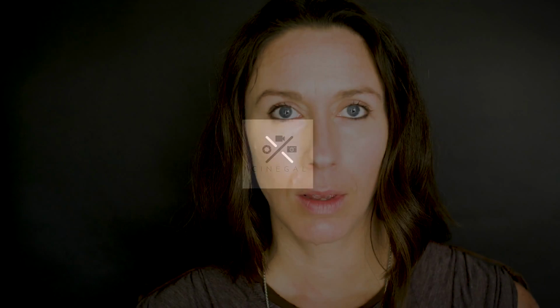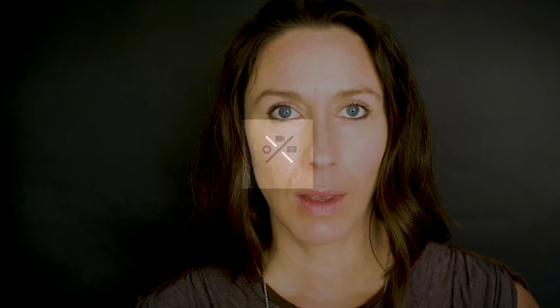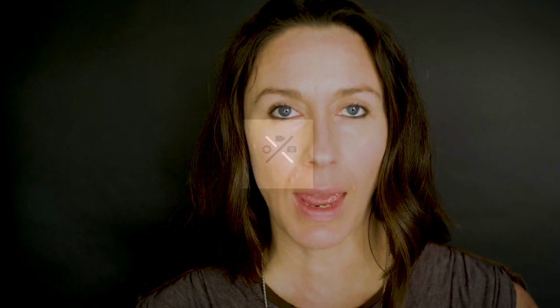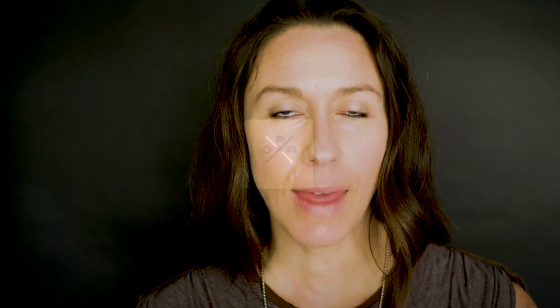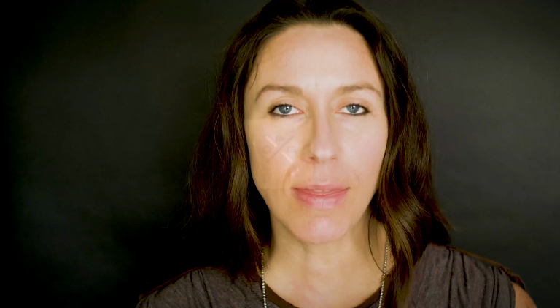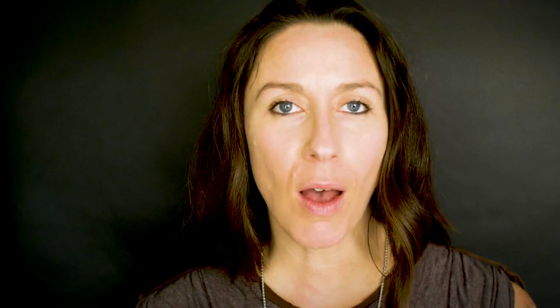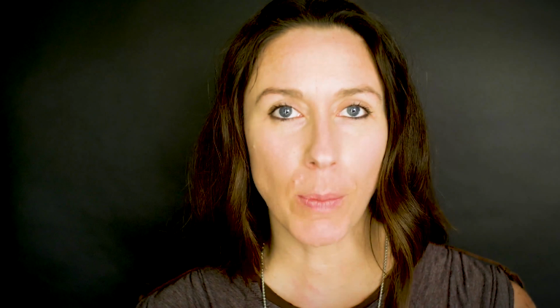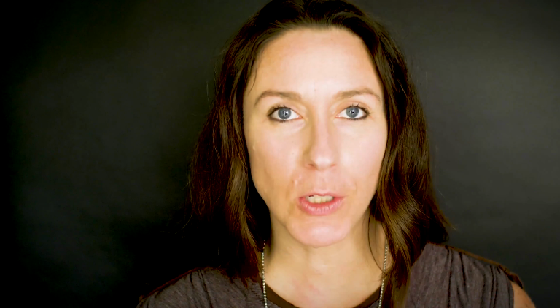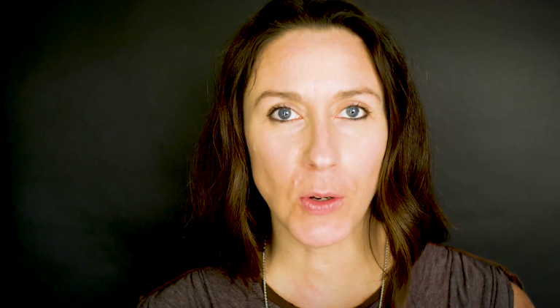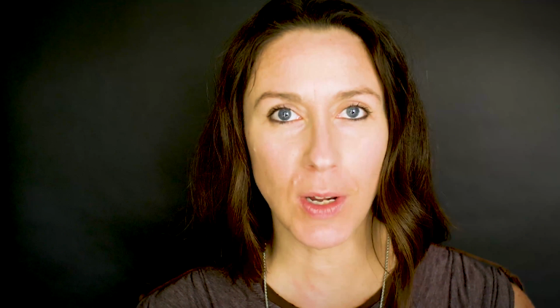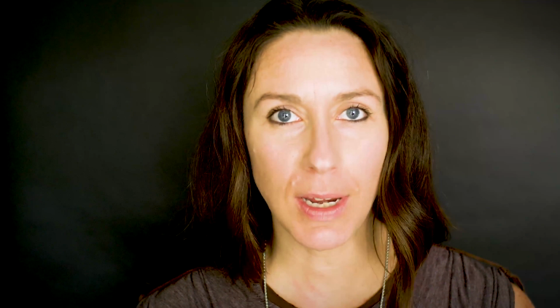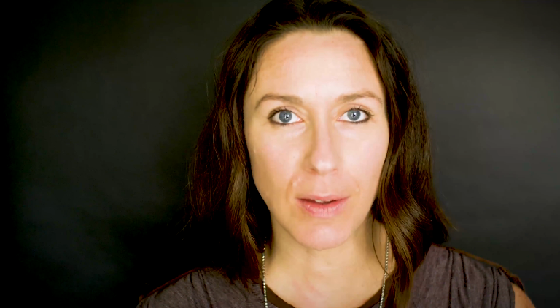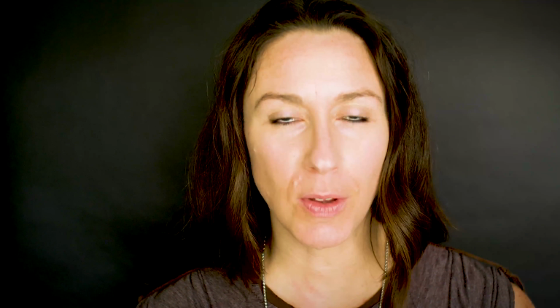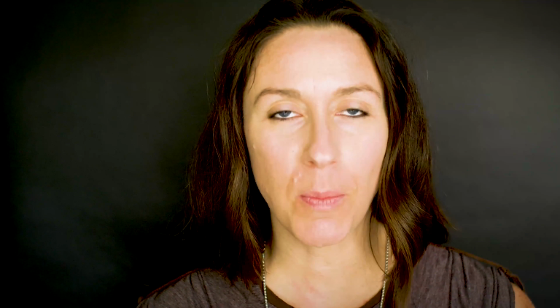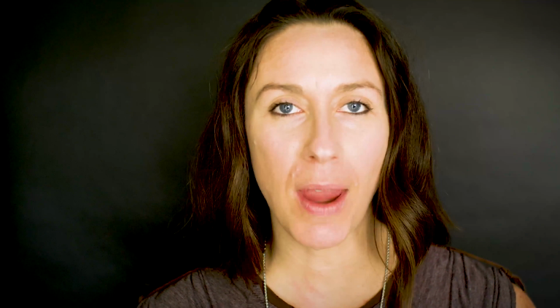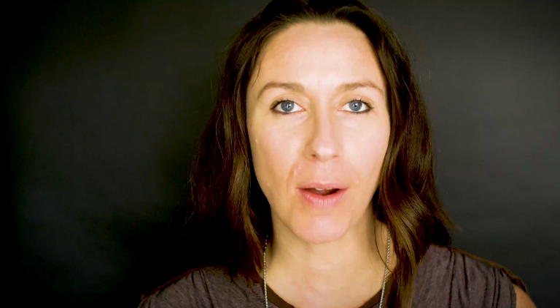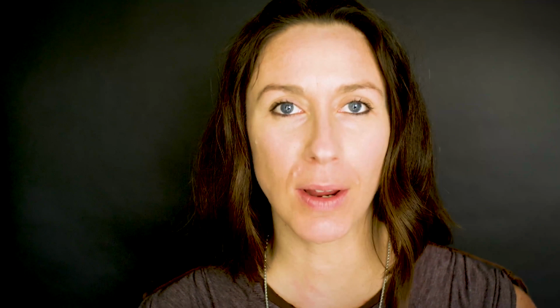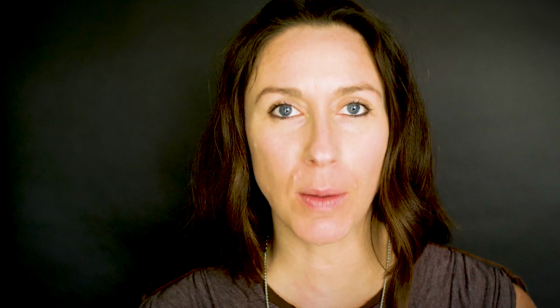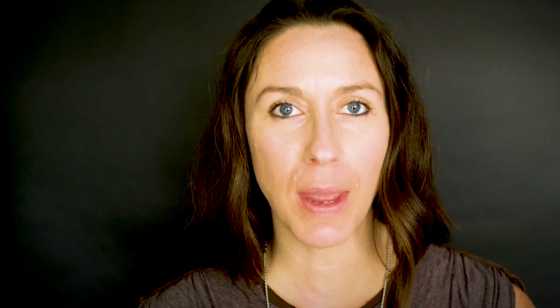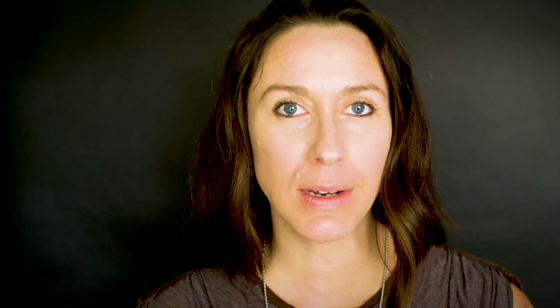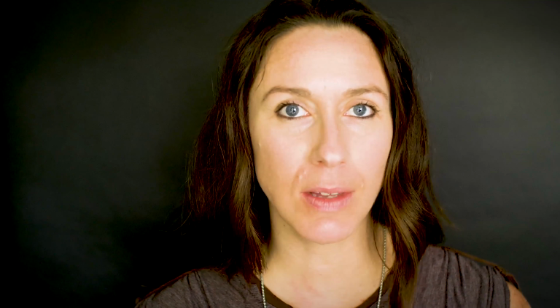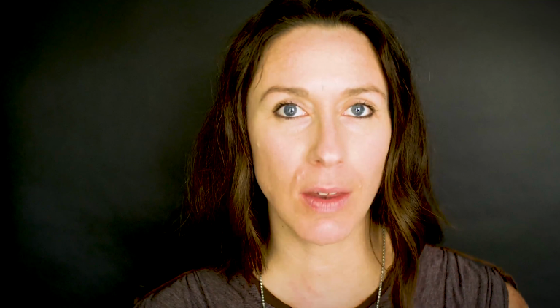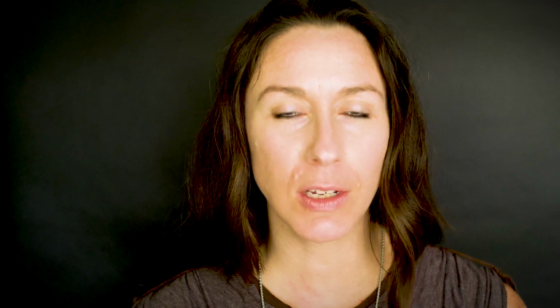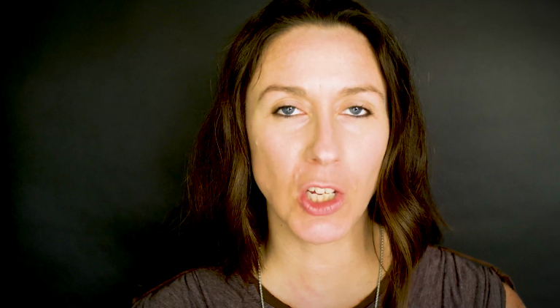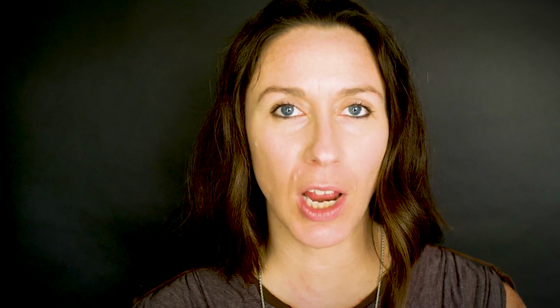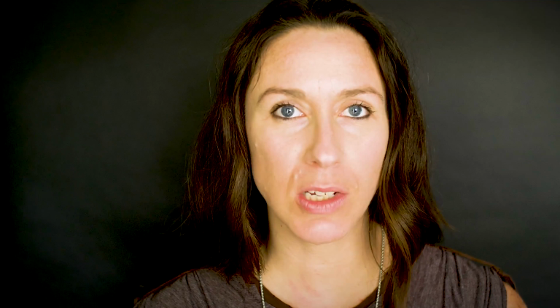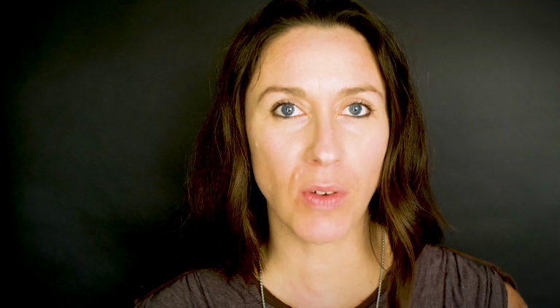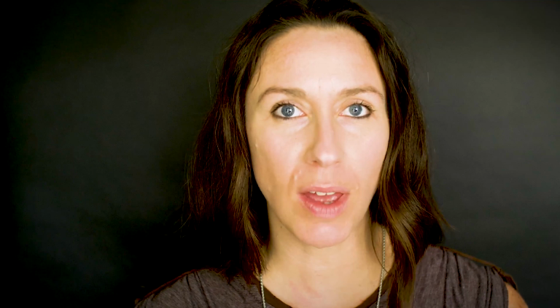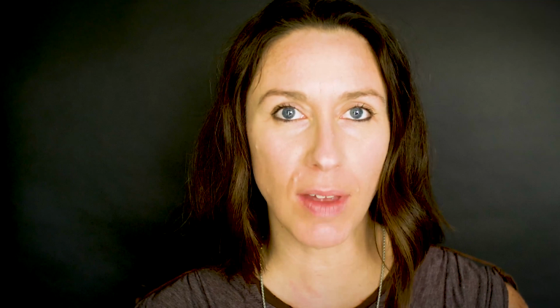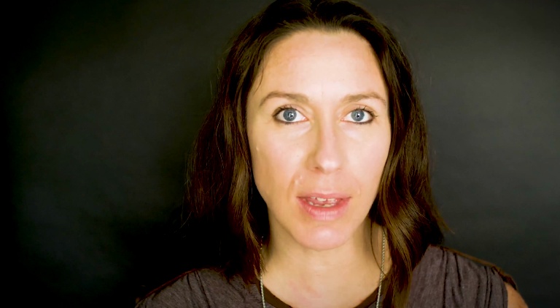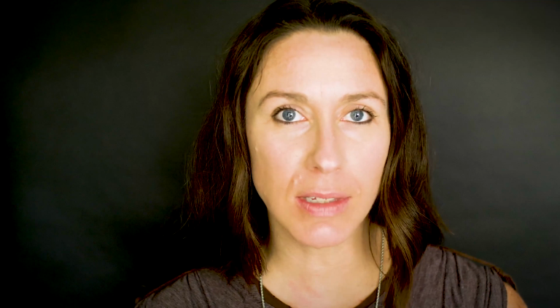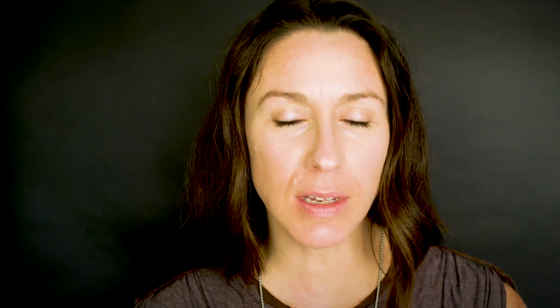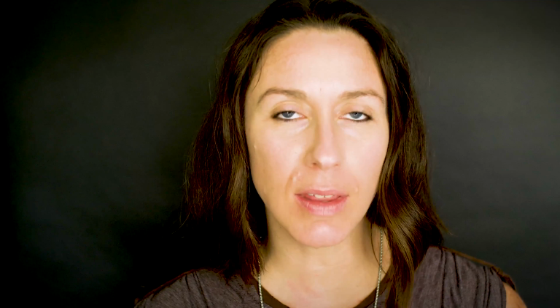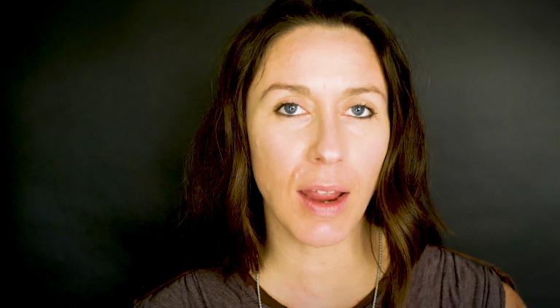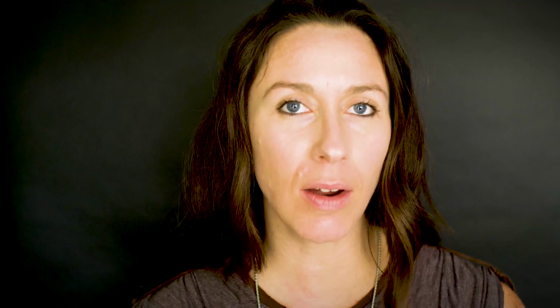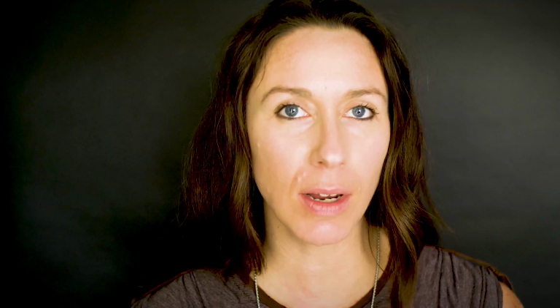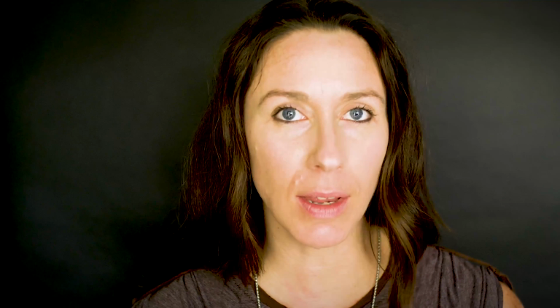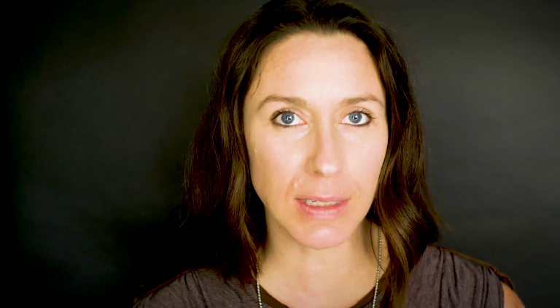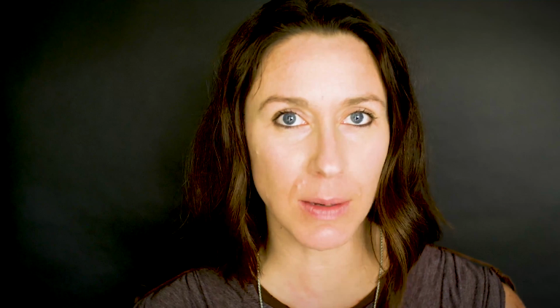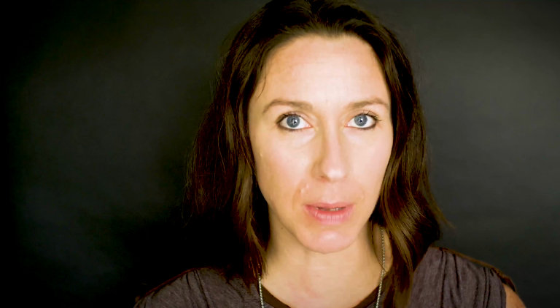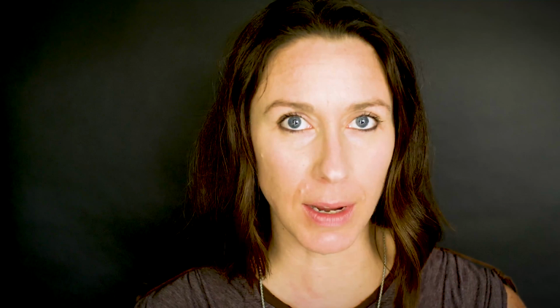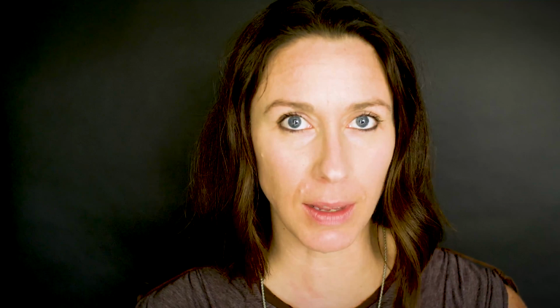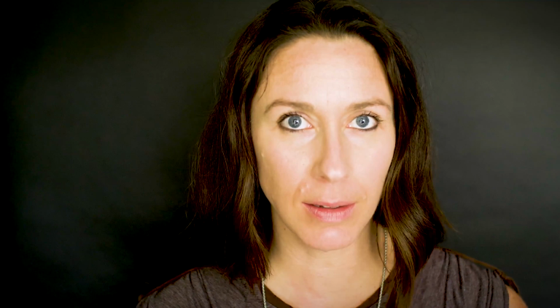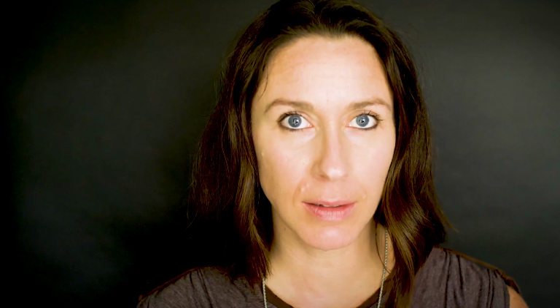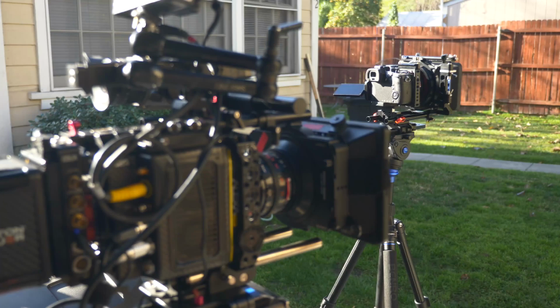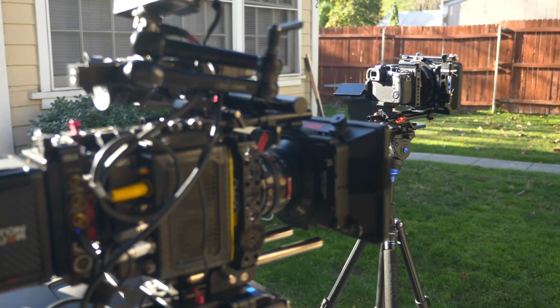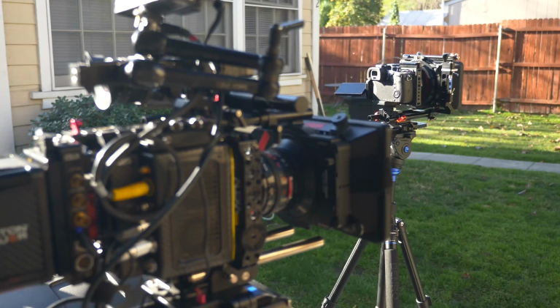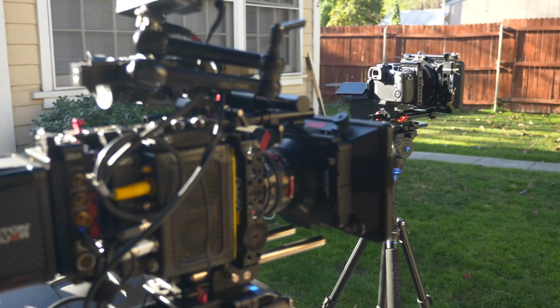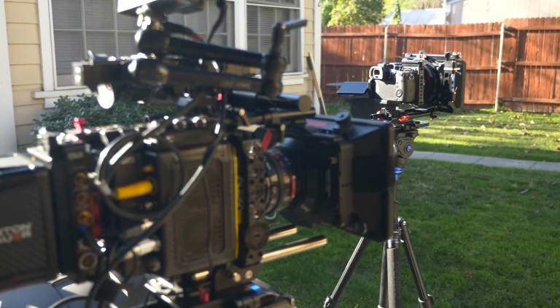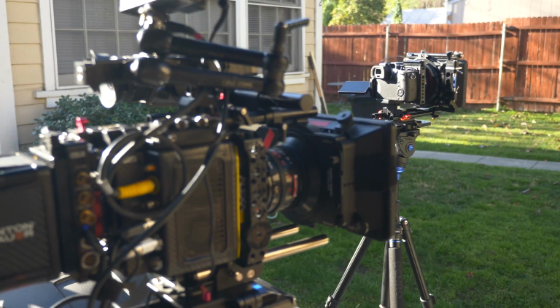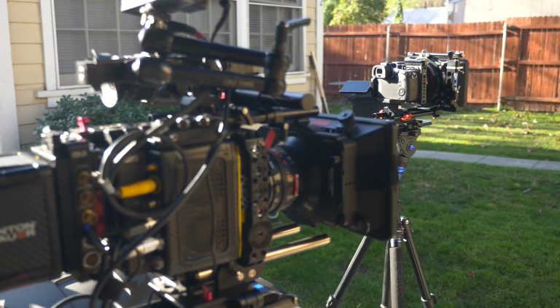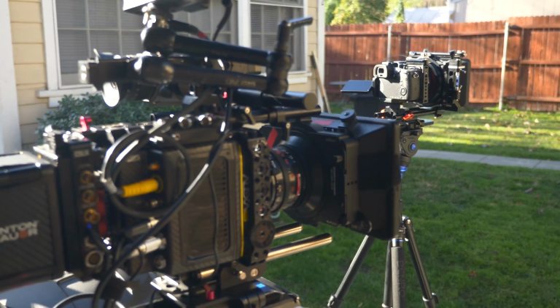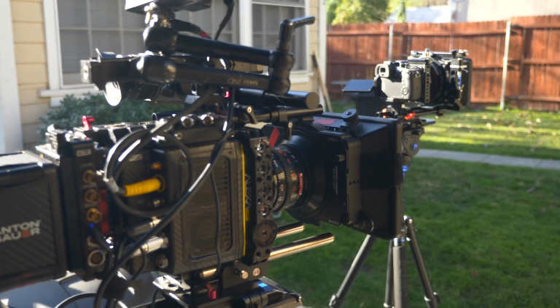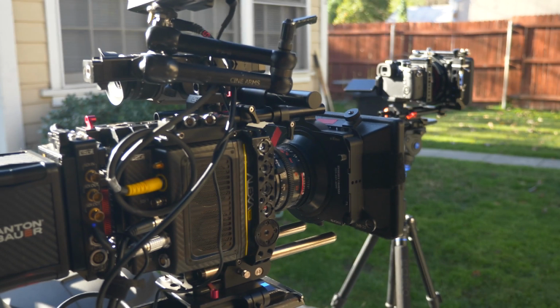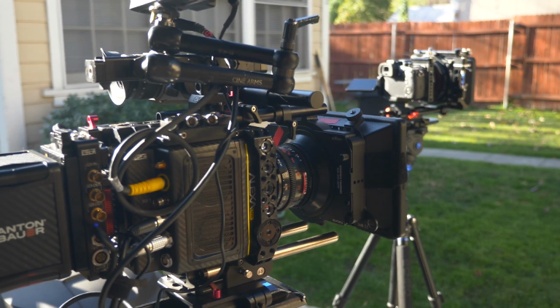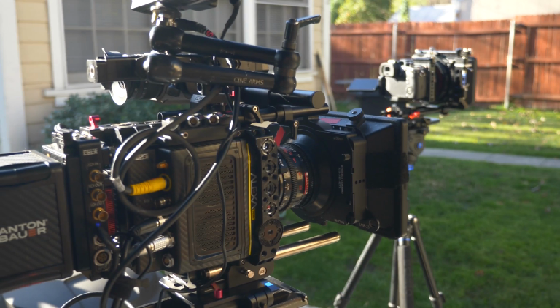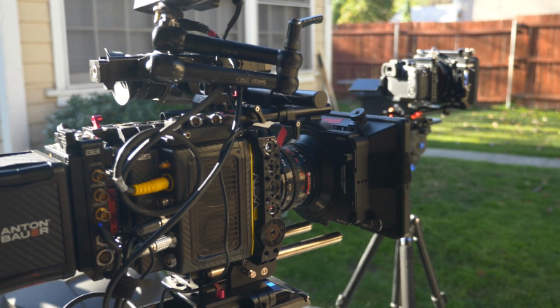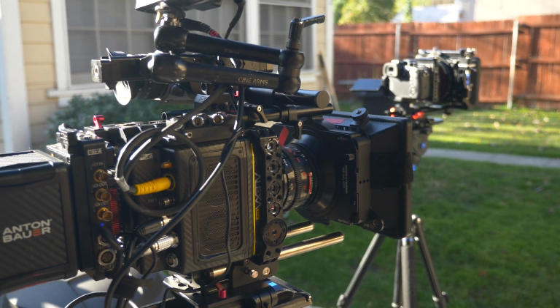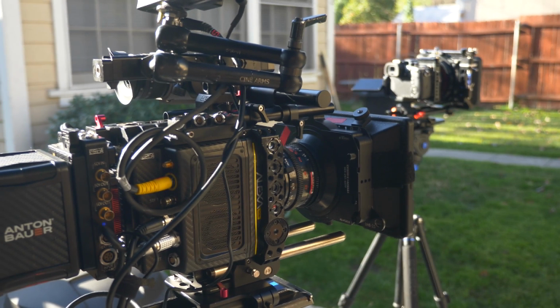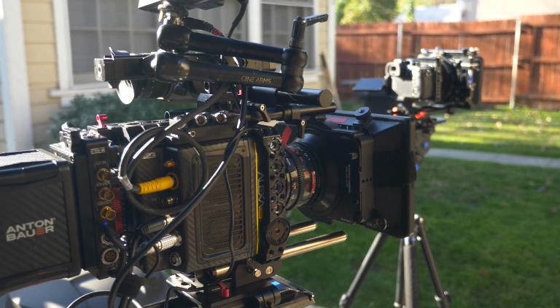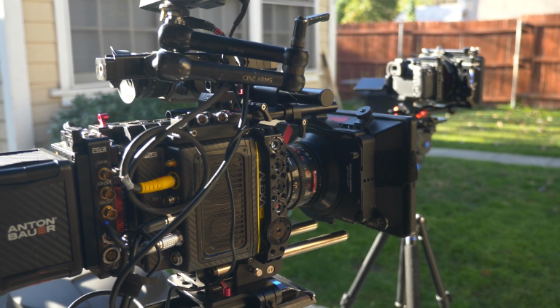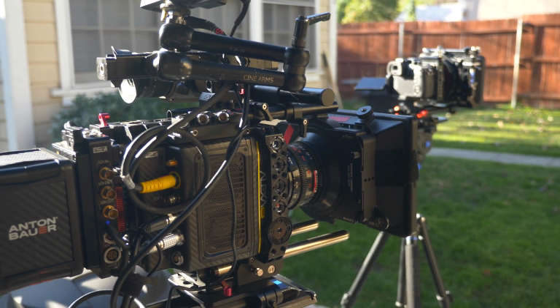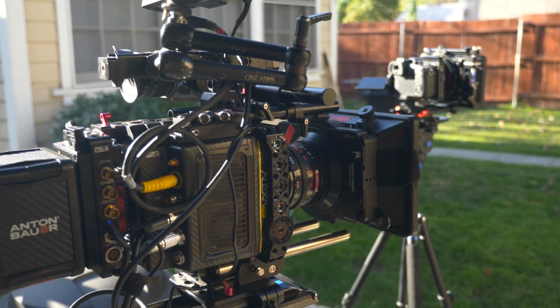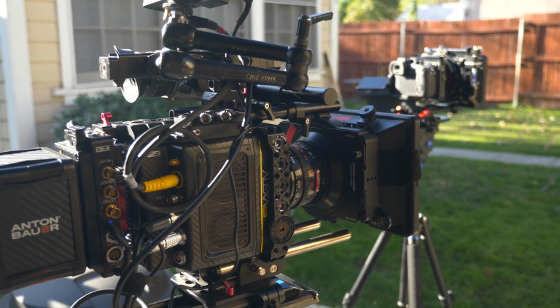I had the opportunity of comparing the Panasonic GH5S to the Arri Alexa Mini. You can view the full test below in the link that I've listed.